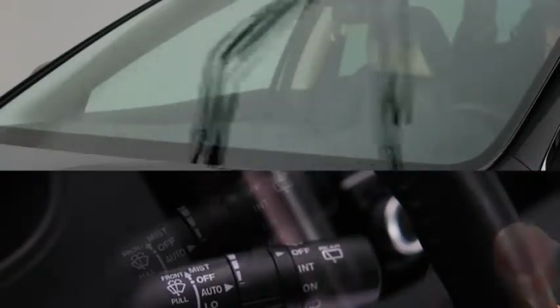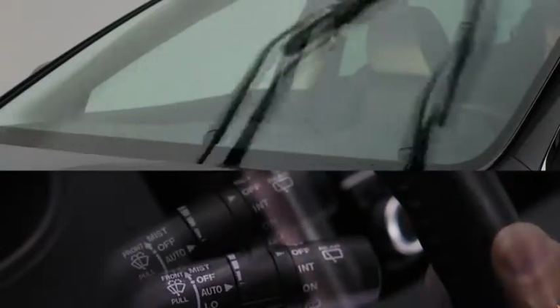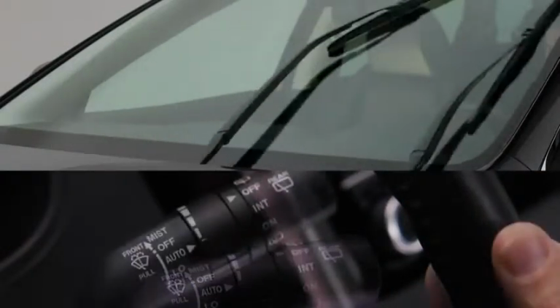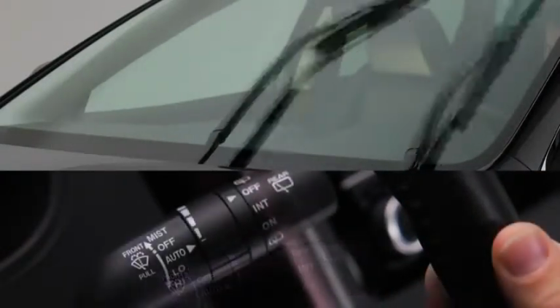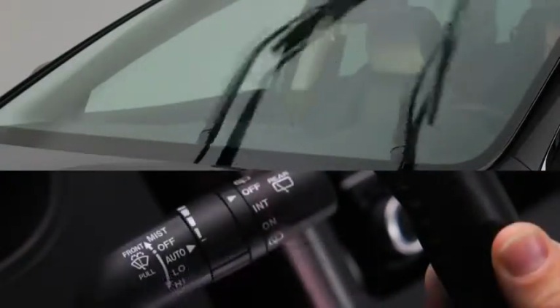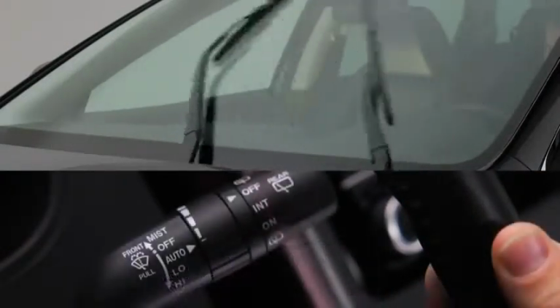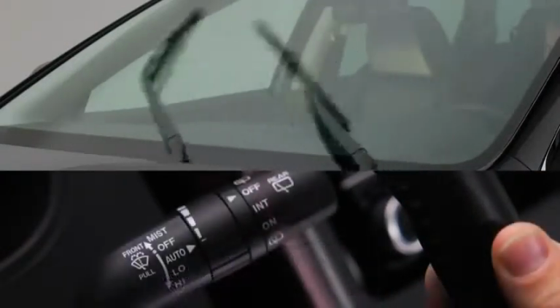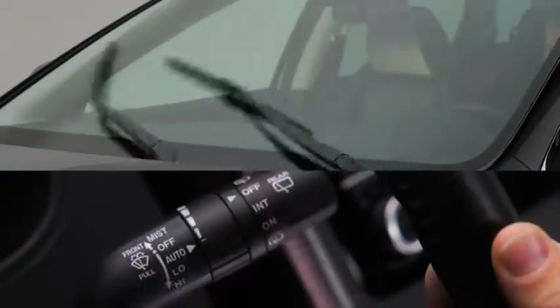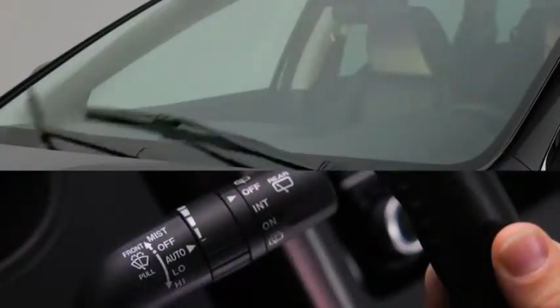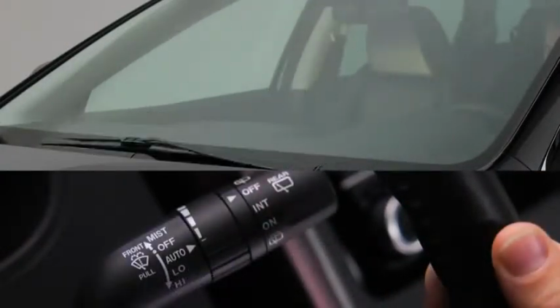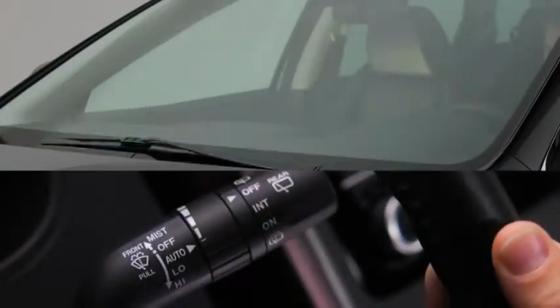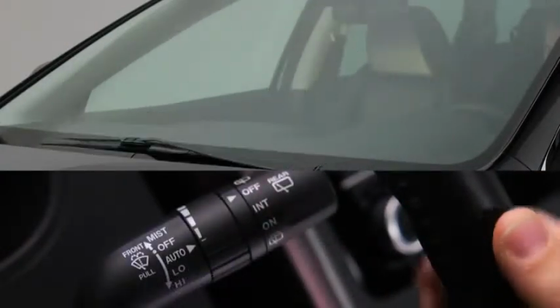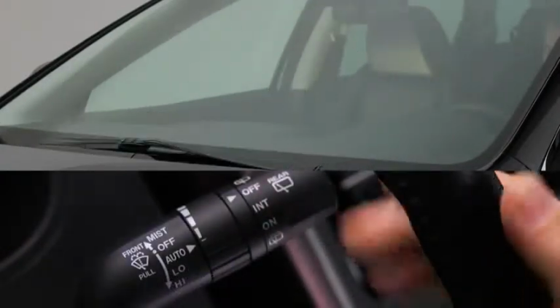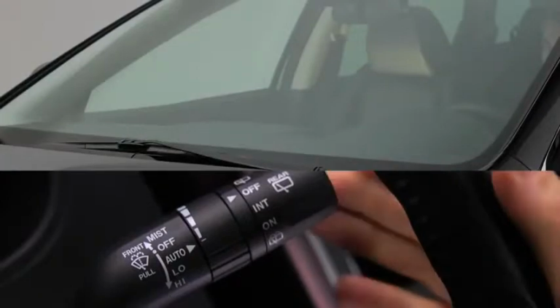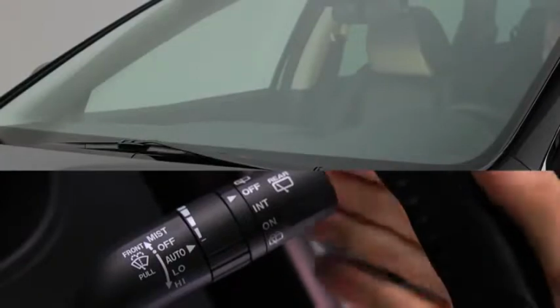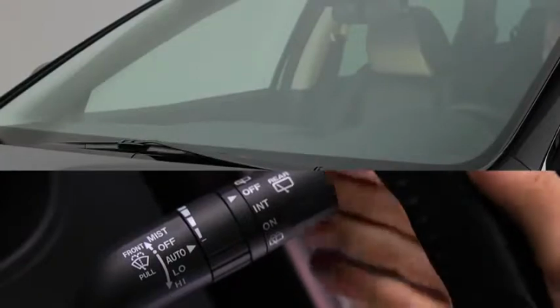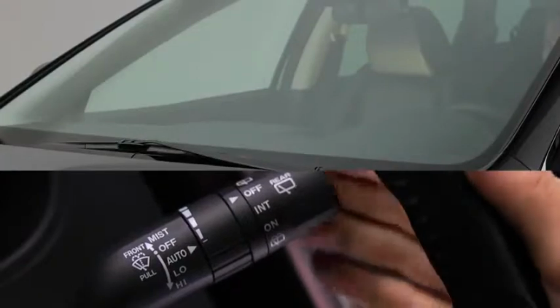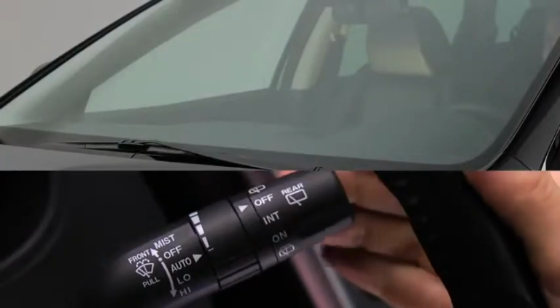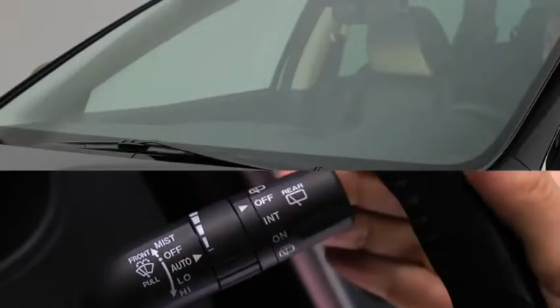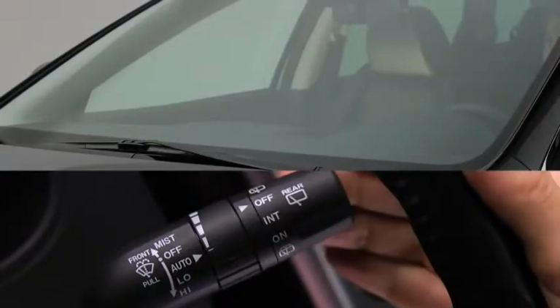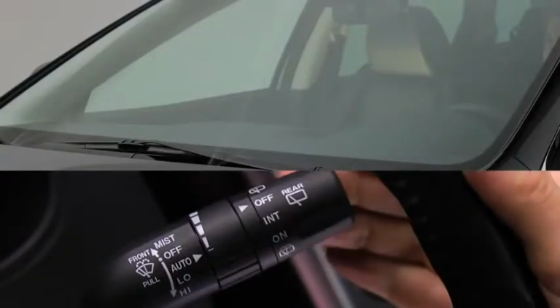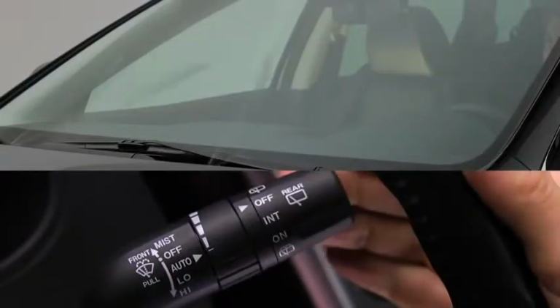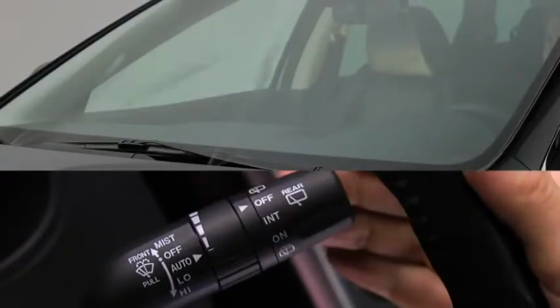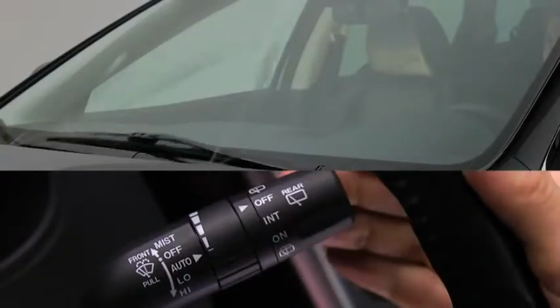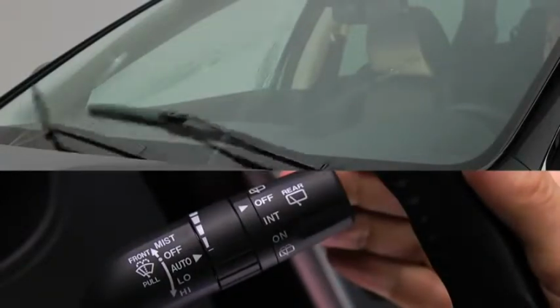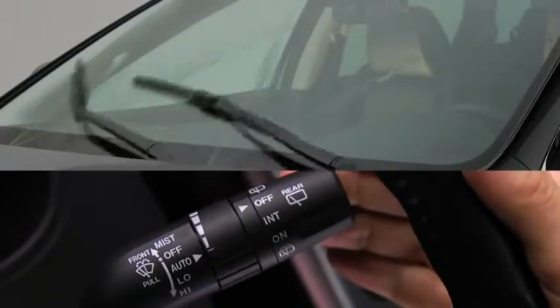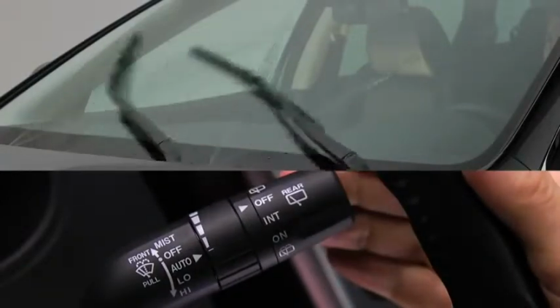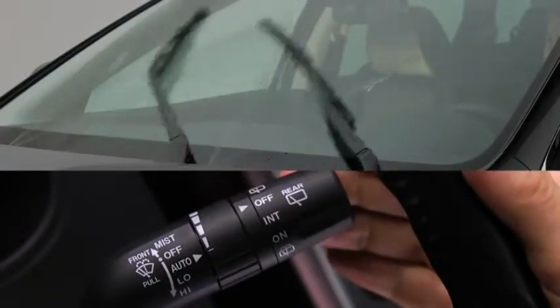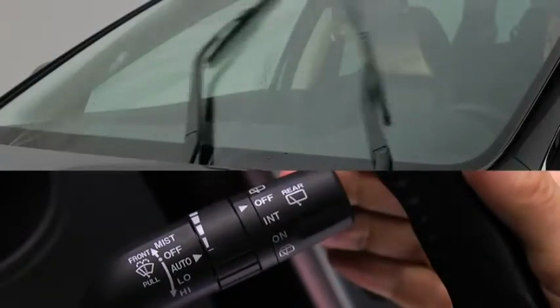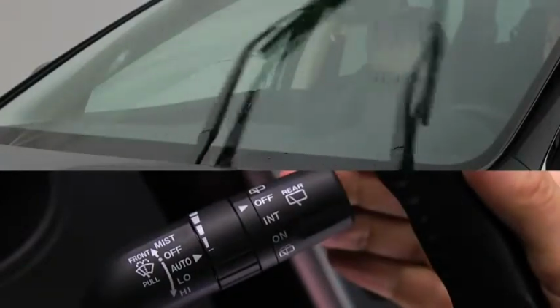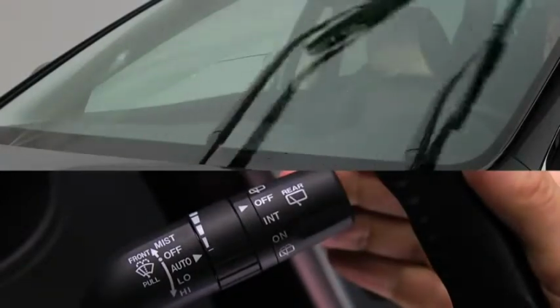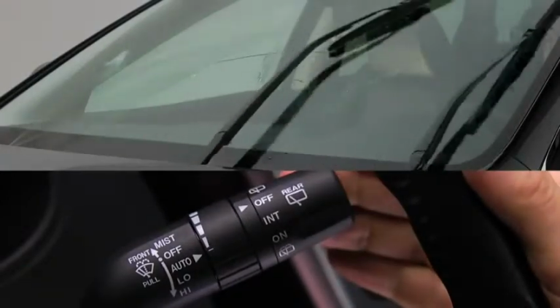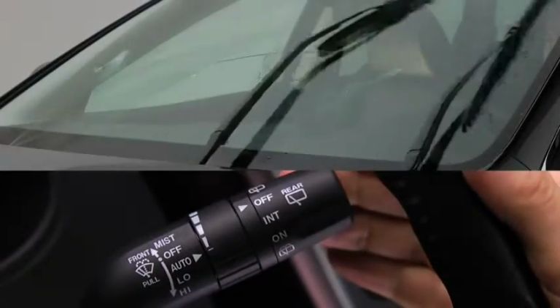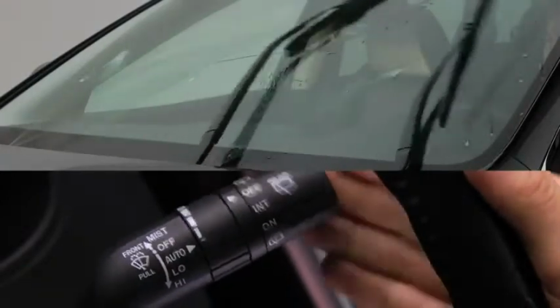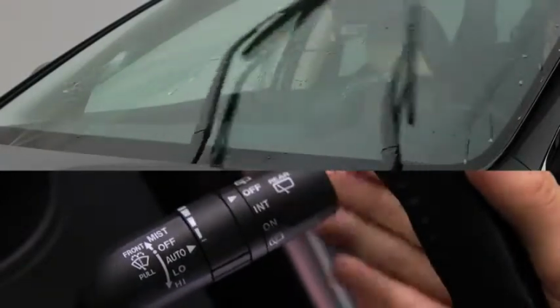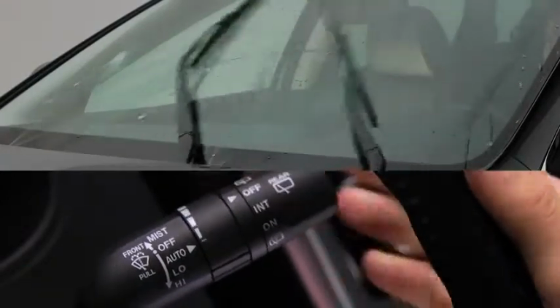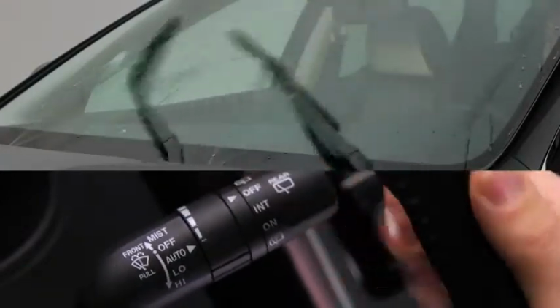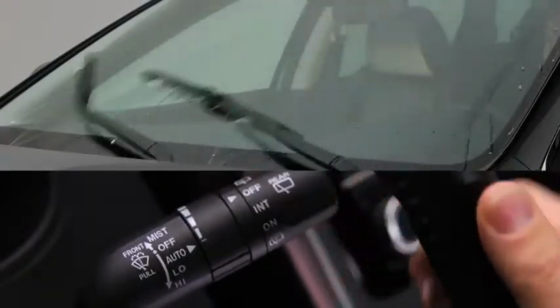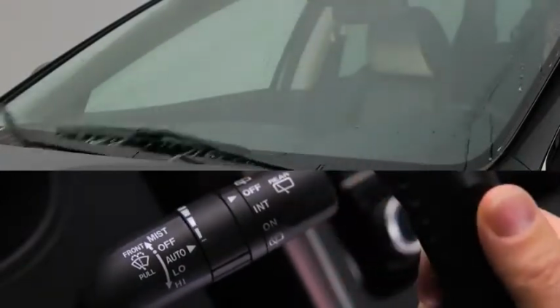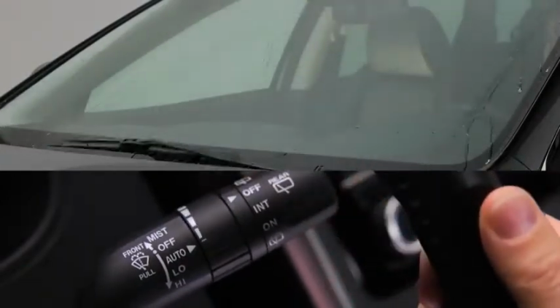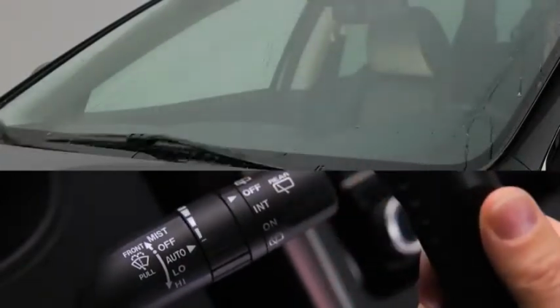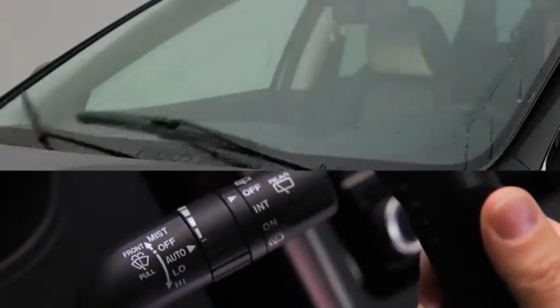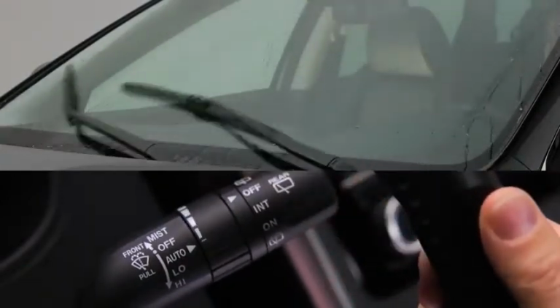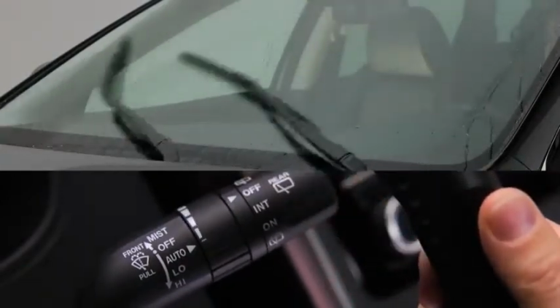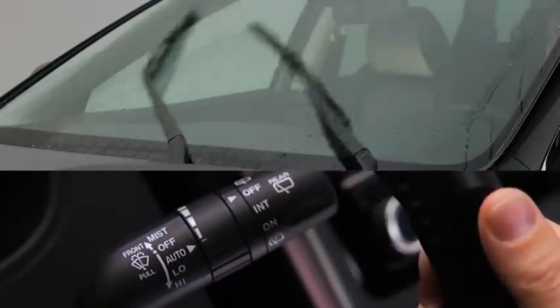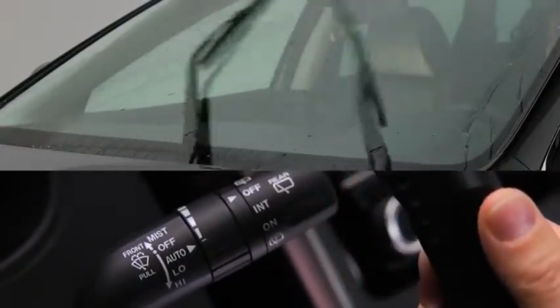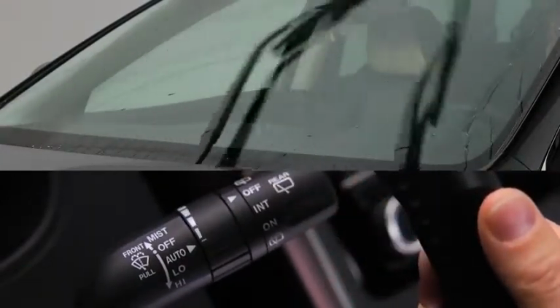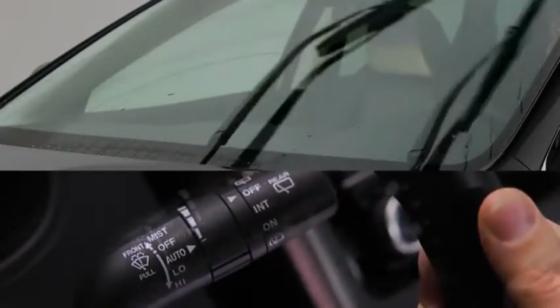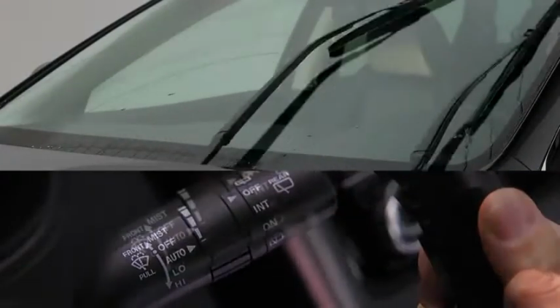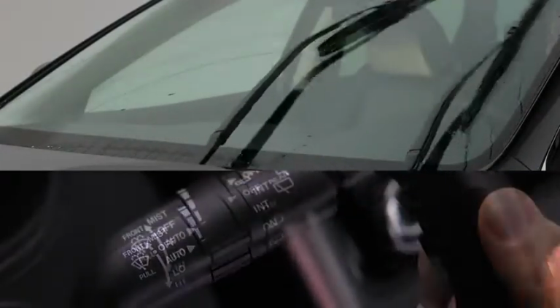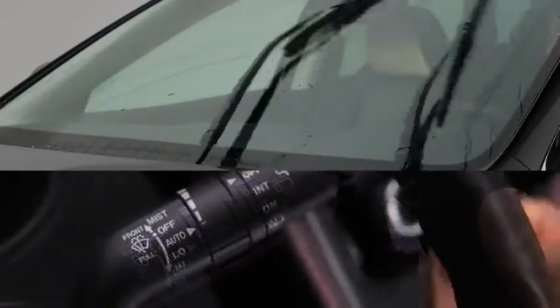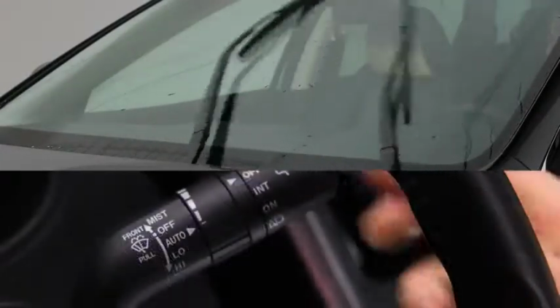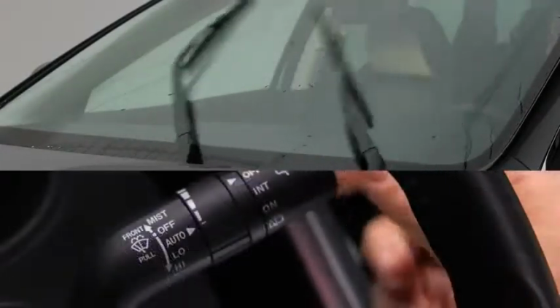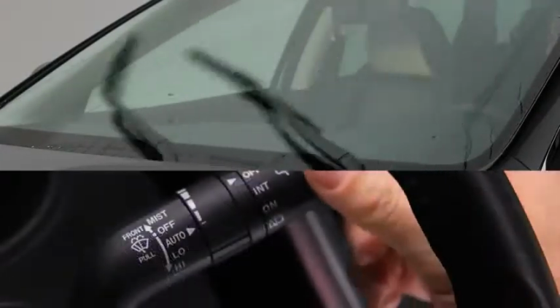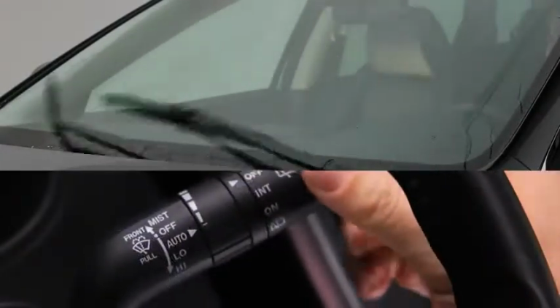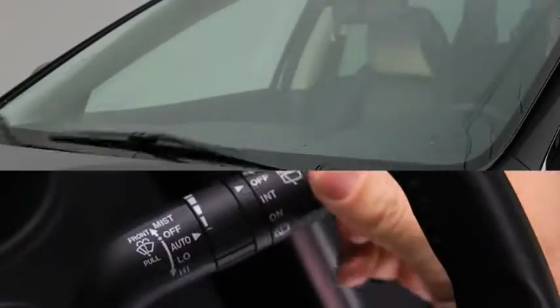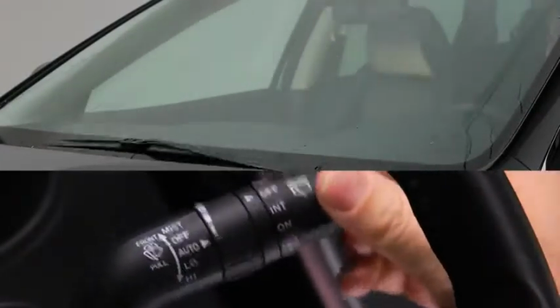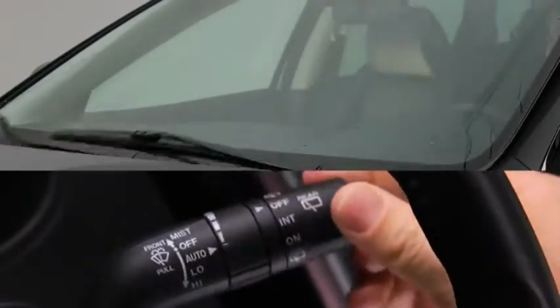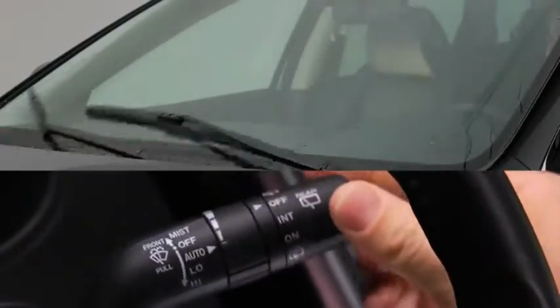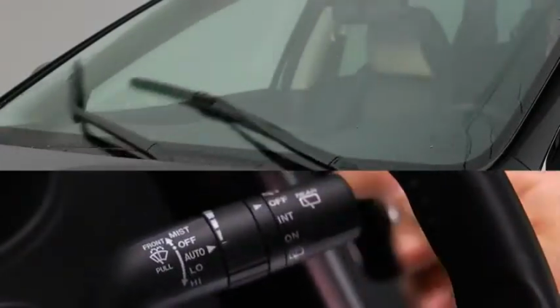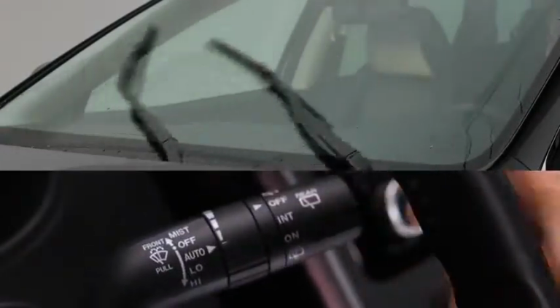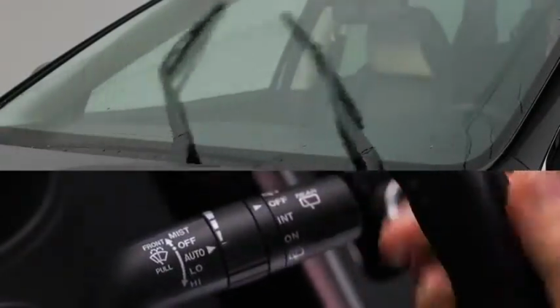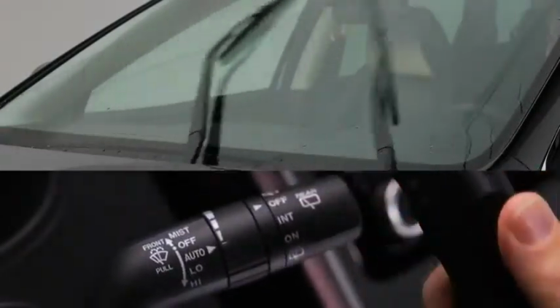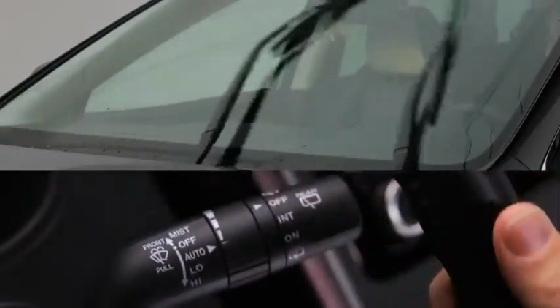To spray washer fluid, pull the lever toward you. For automatic wiping, pull the lever down to auto.